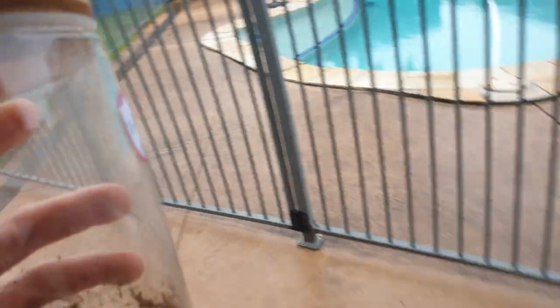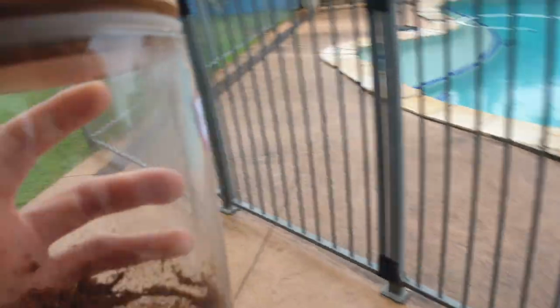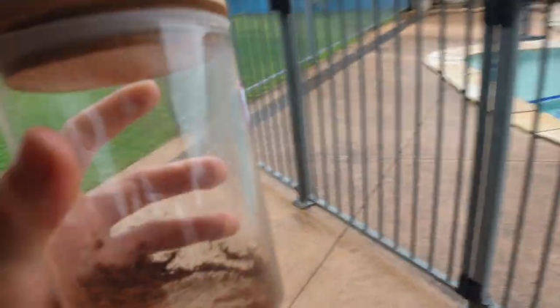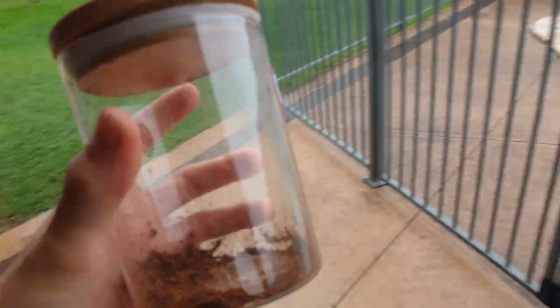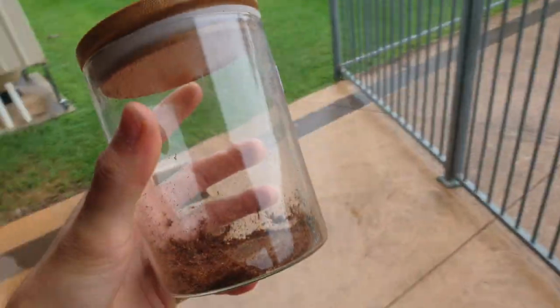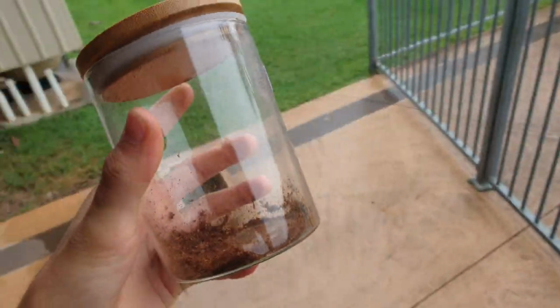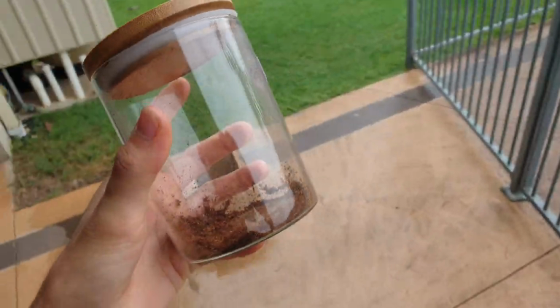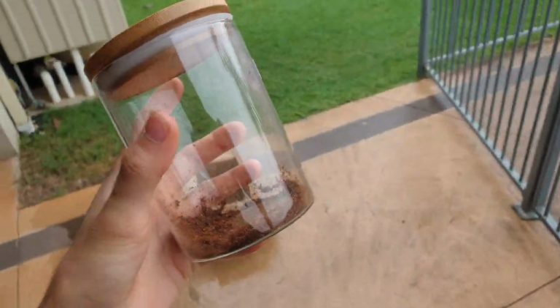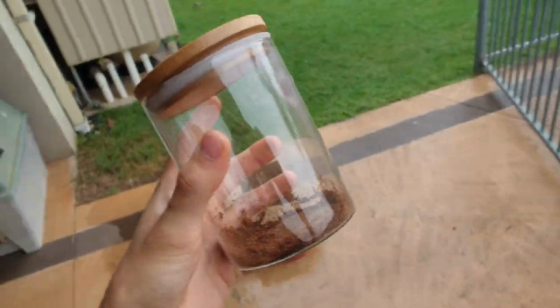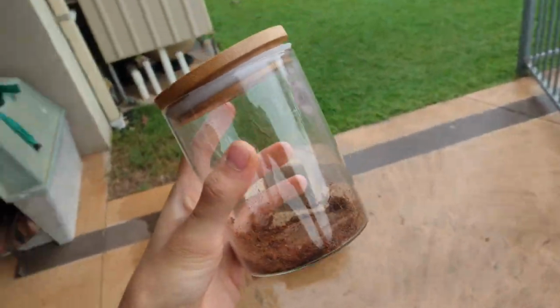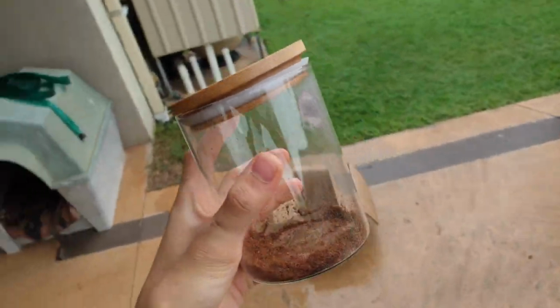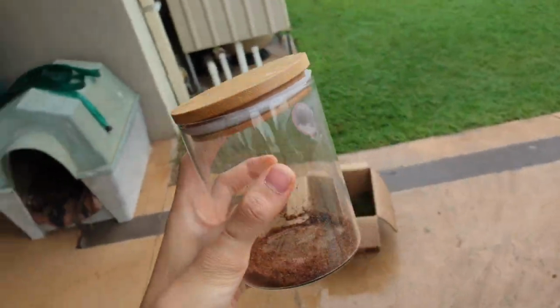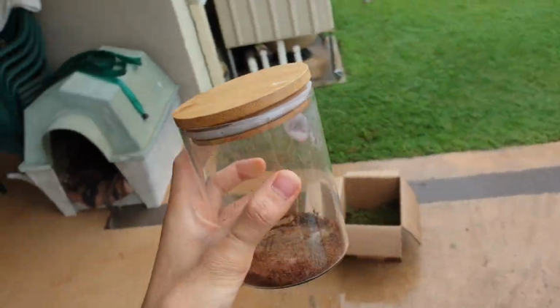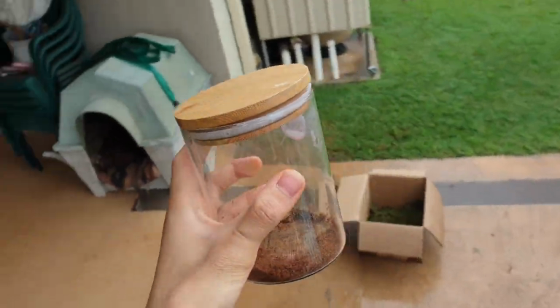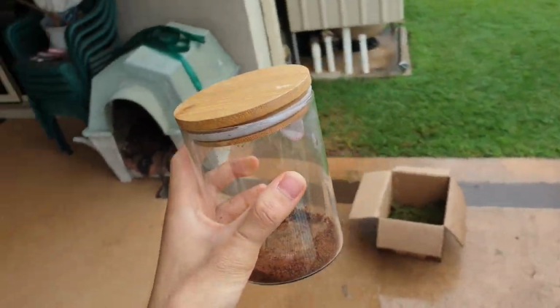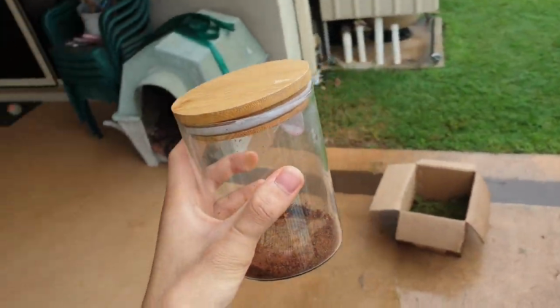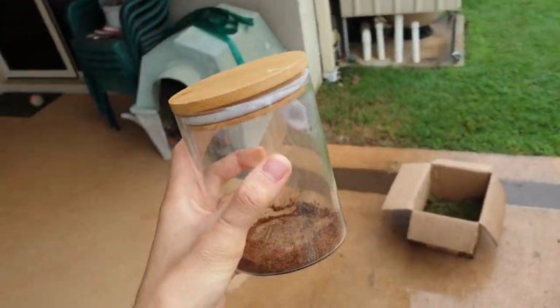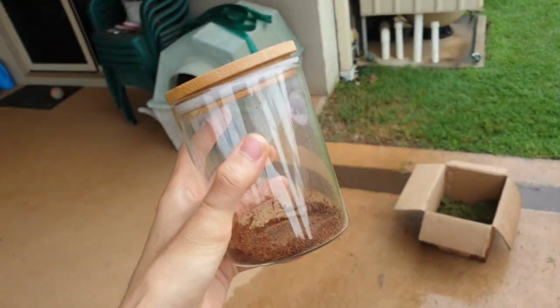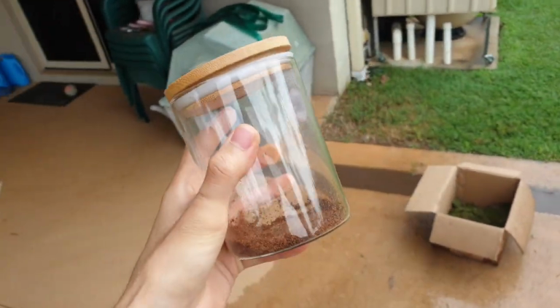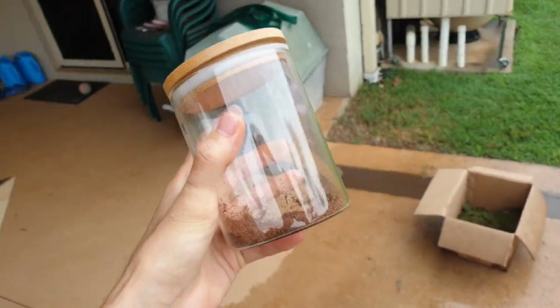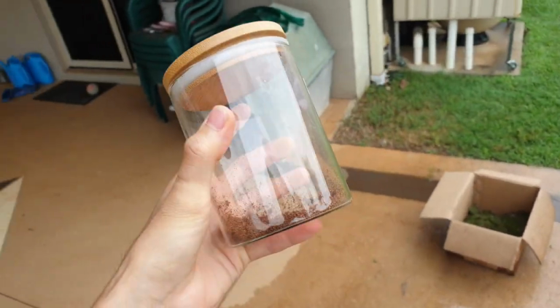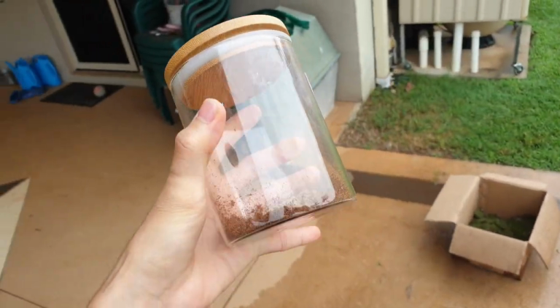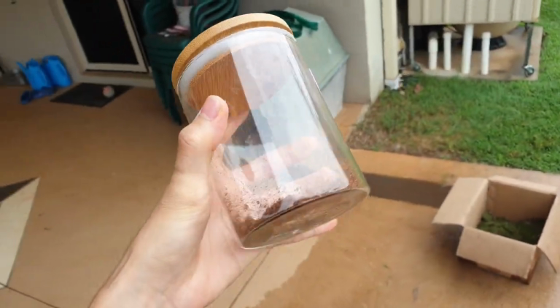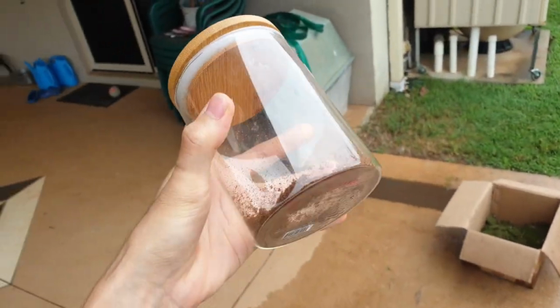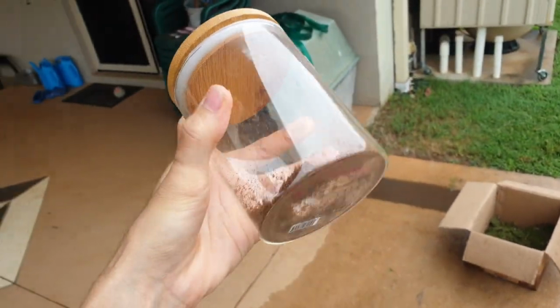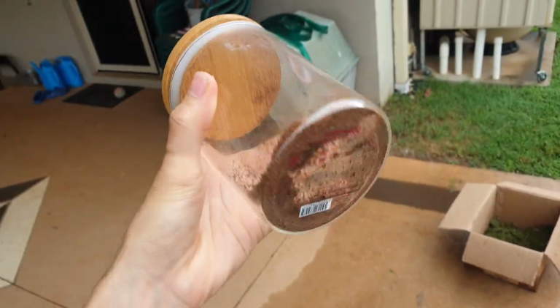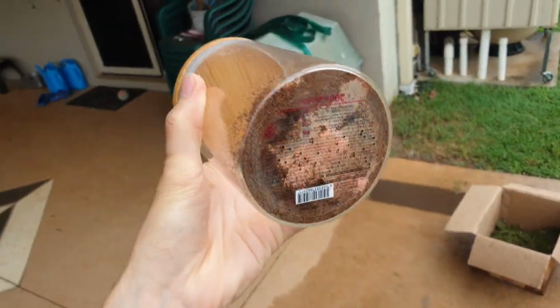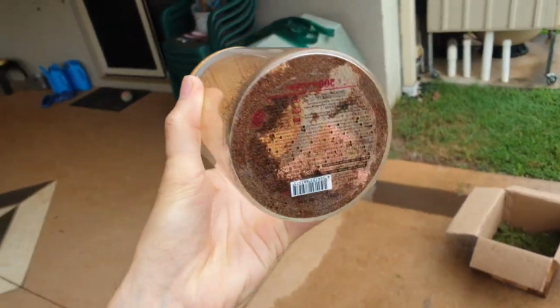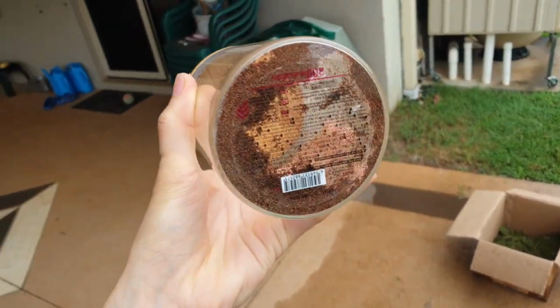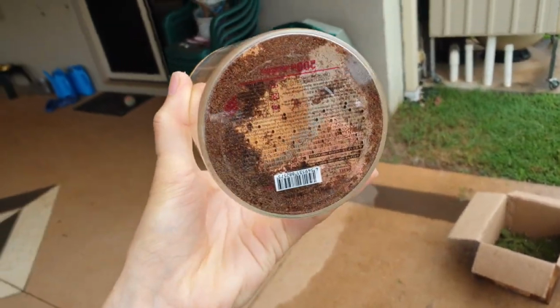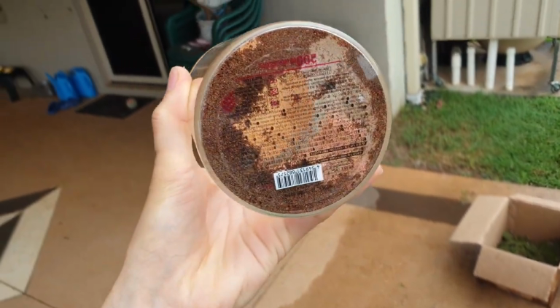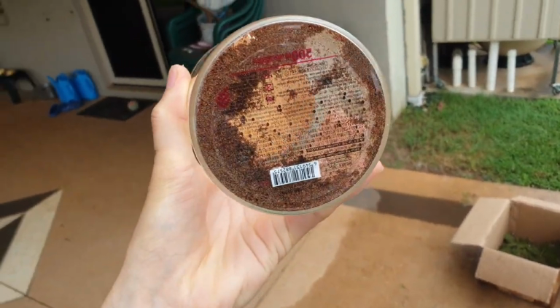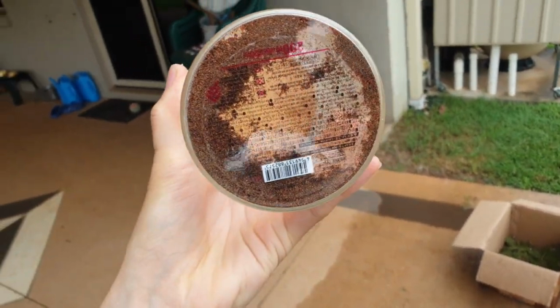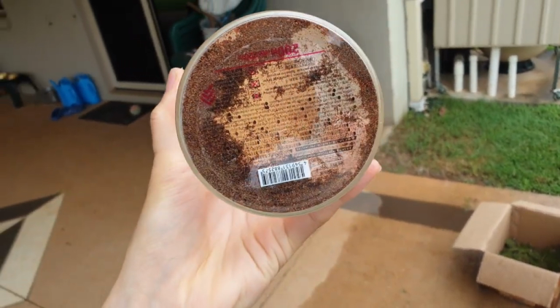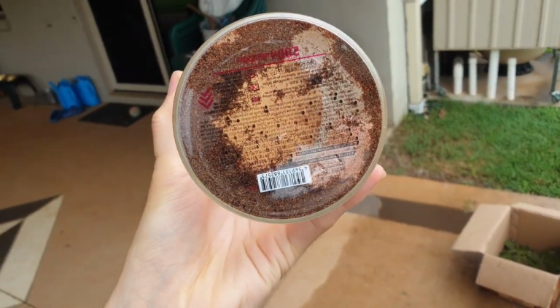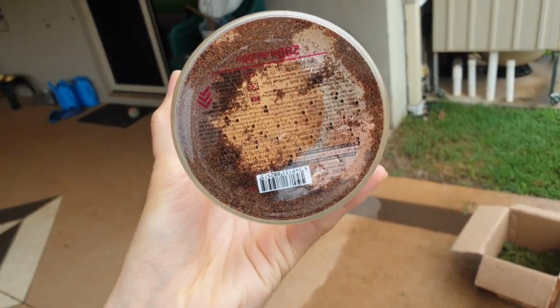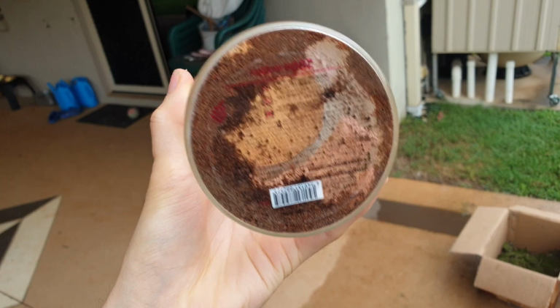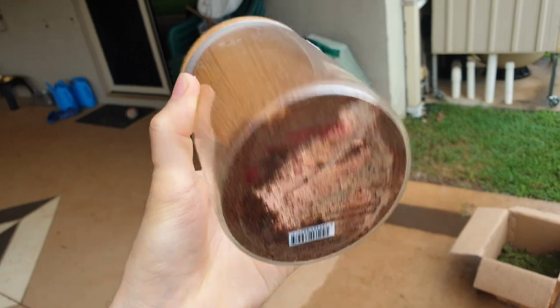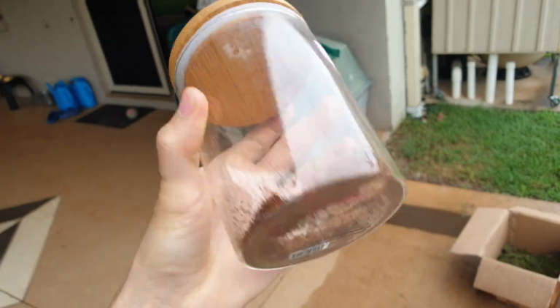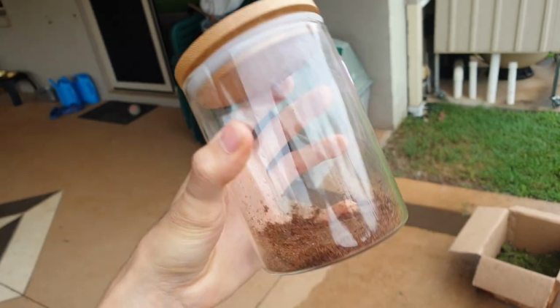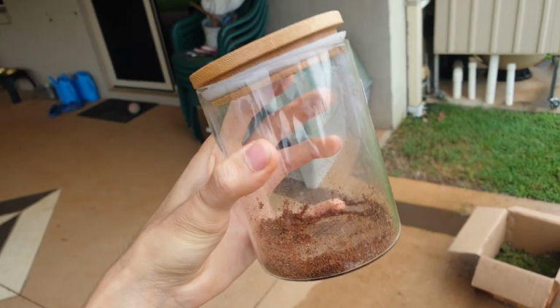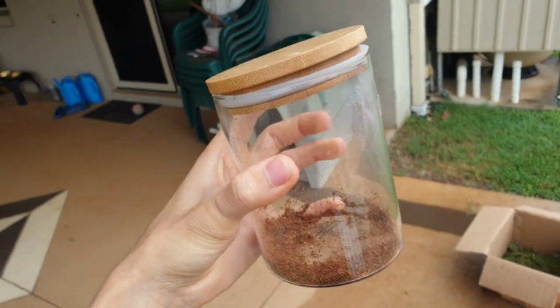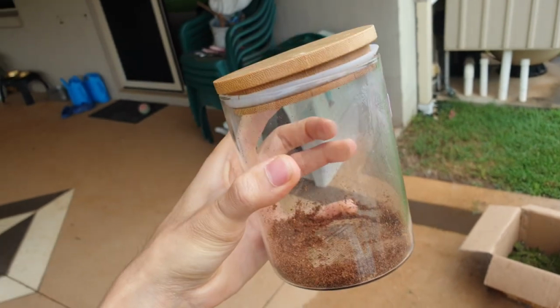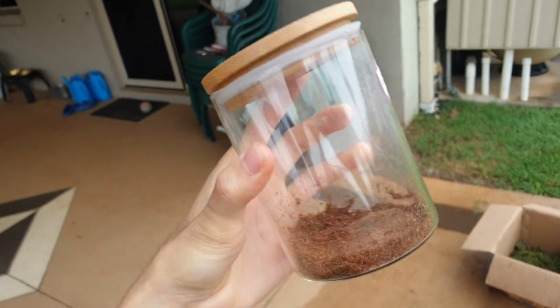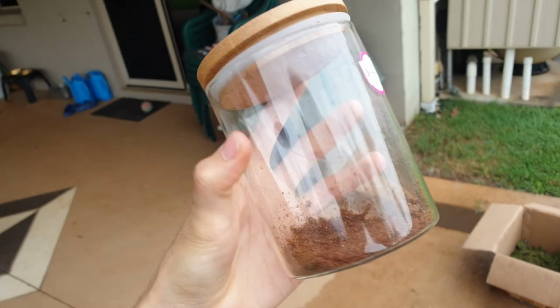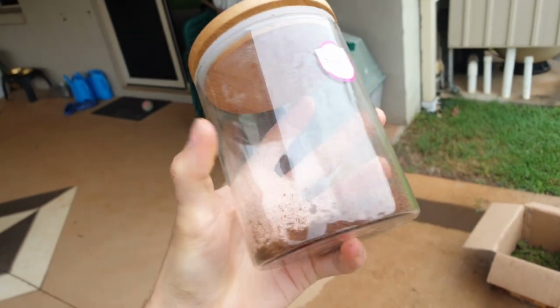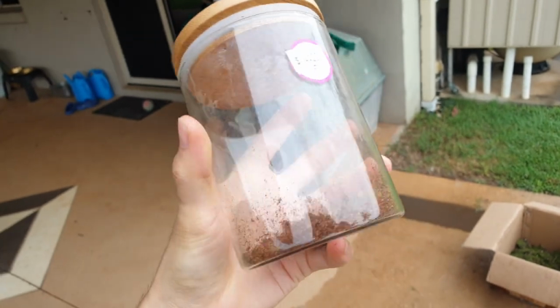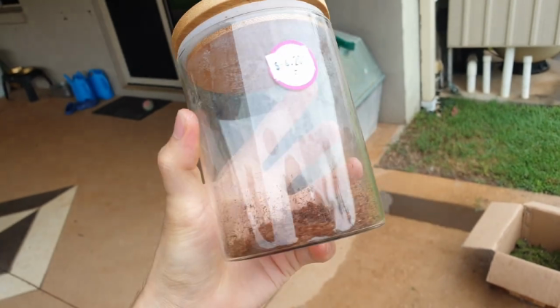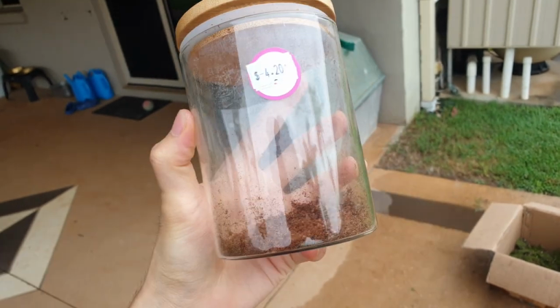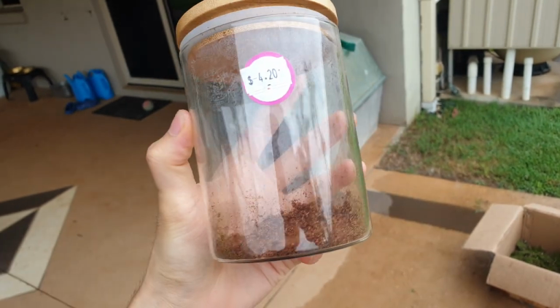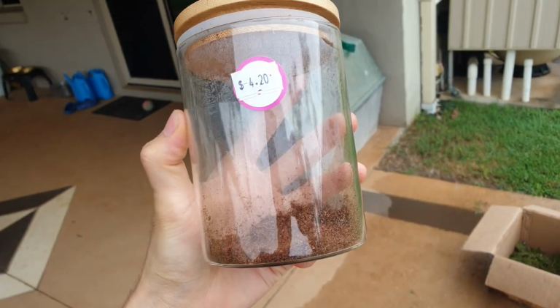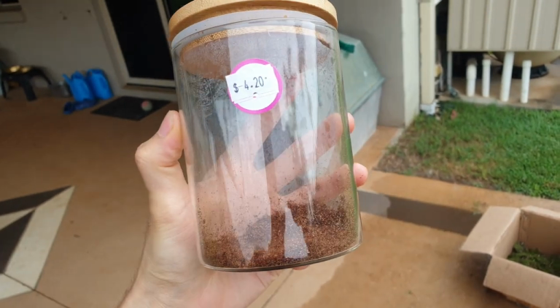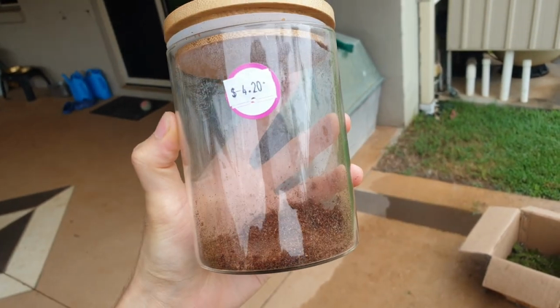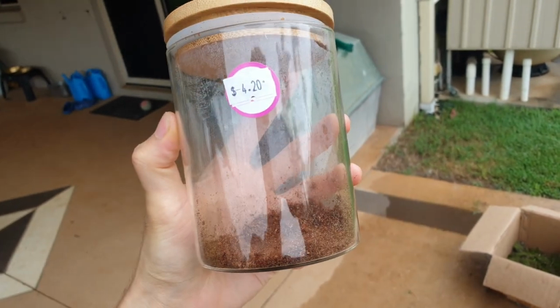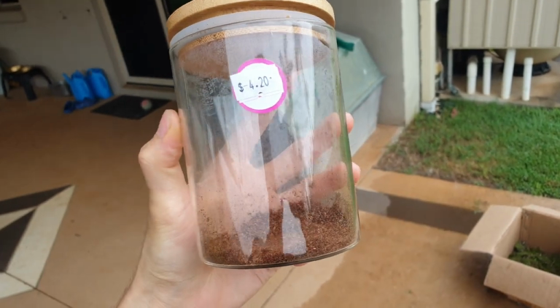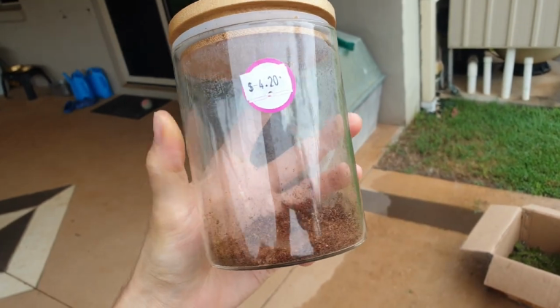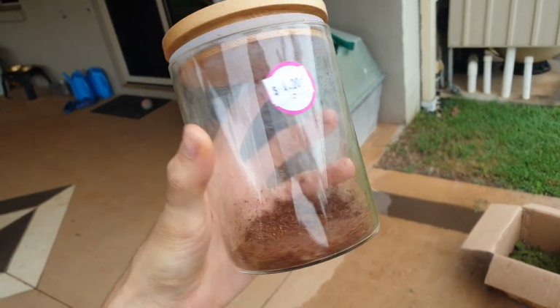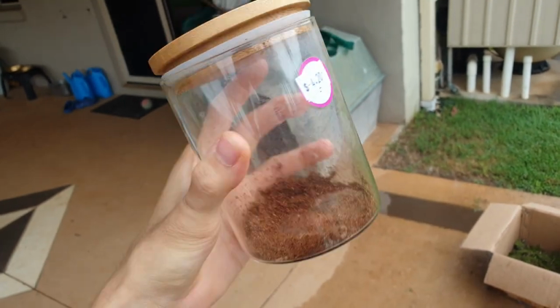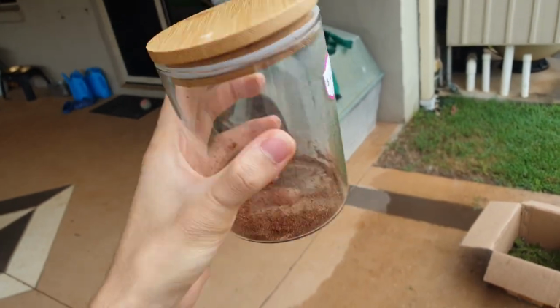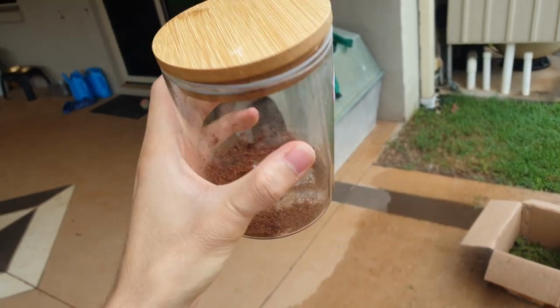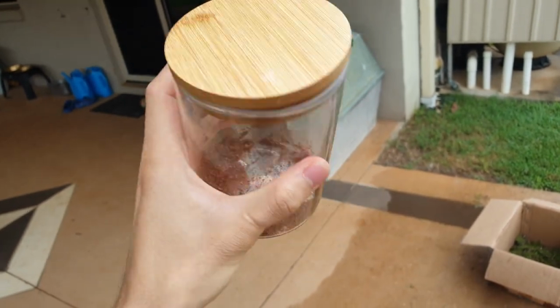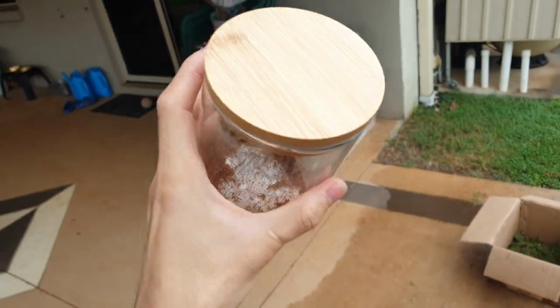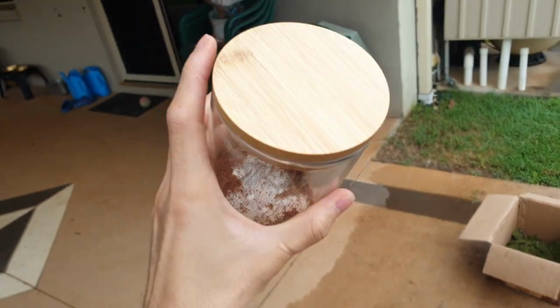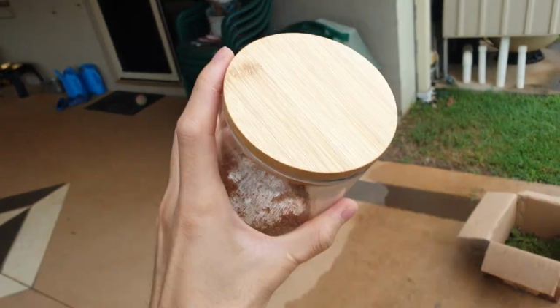To start, we'll be taking this jar here — just a normal jar from Daiso — and we'll be making the terrarium from this.